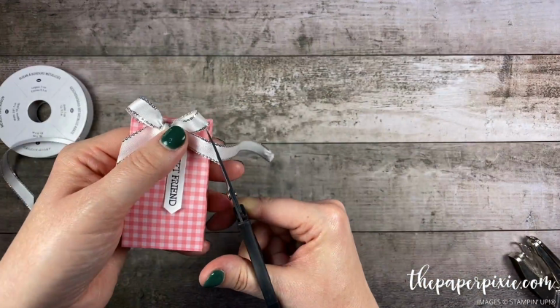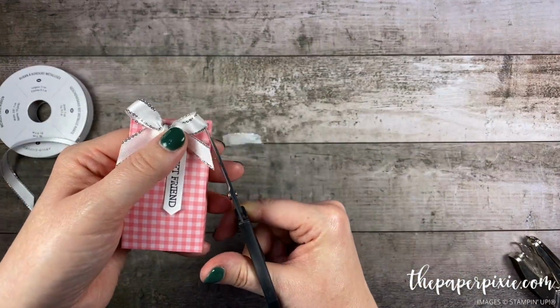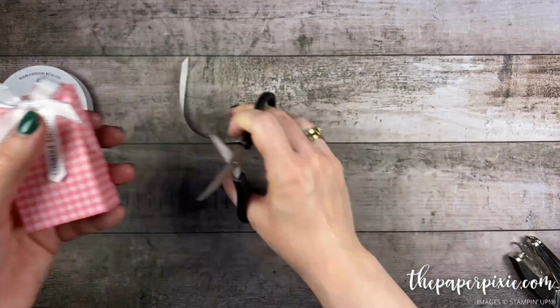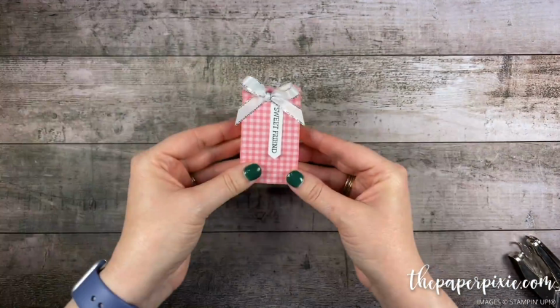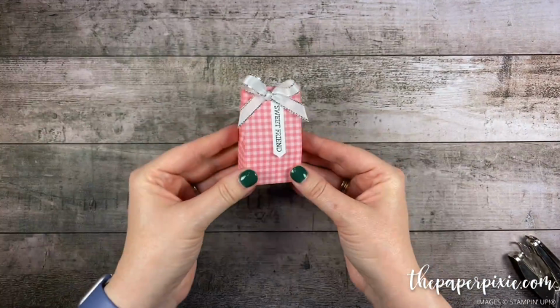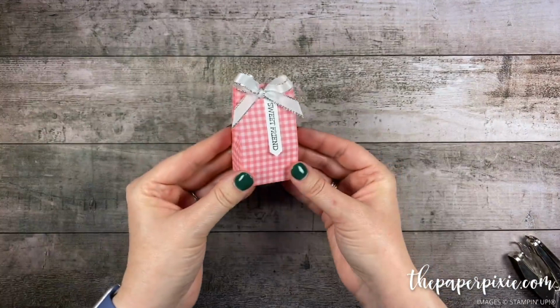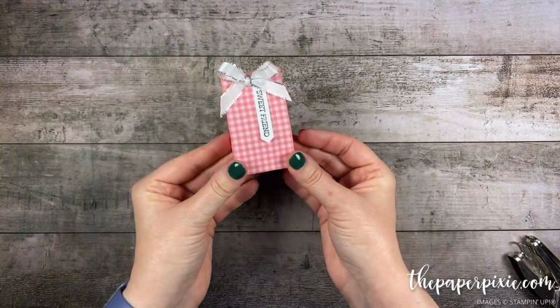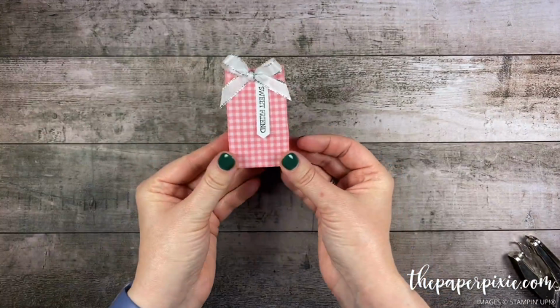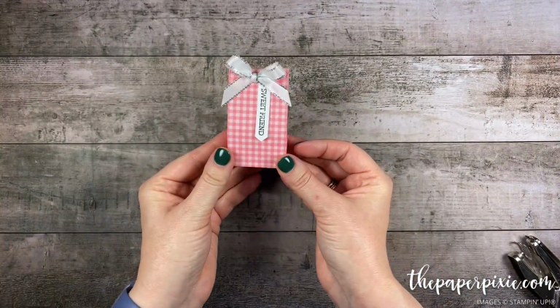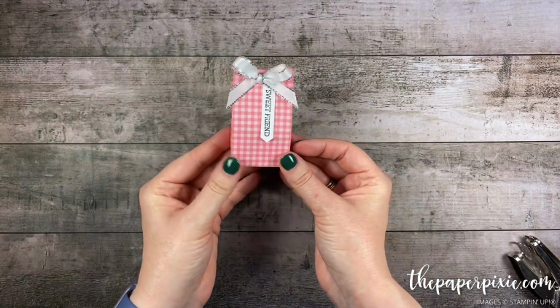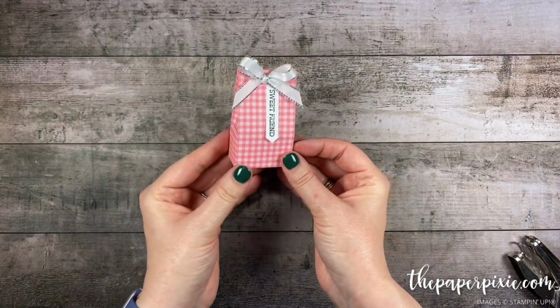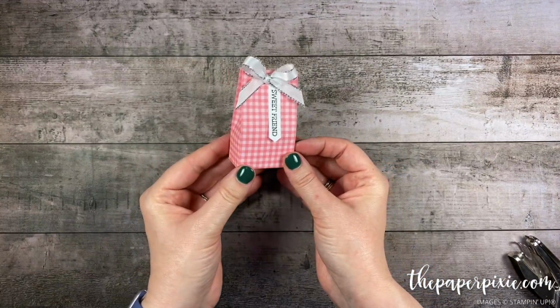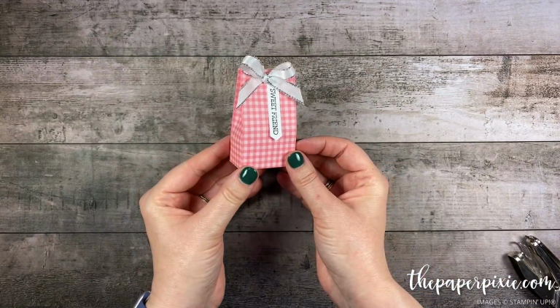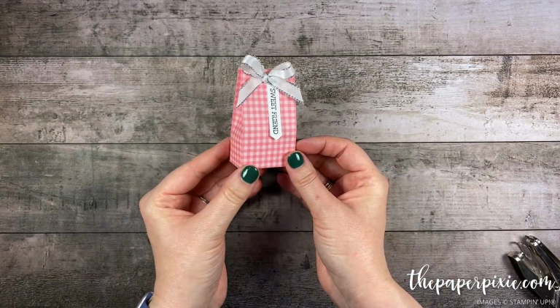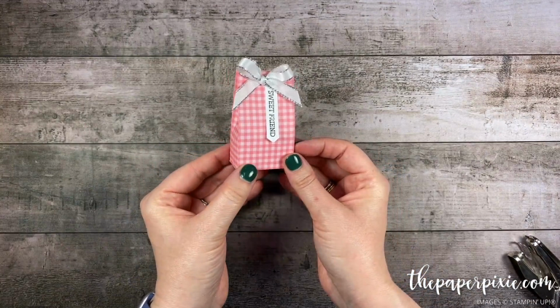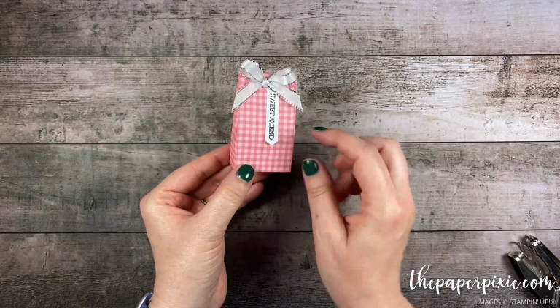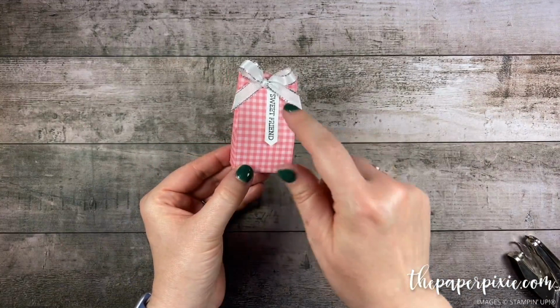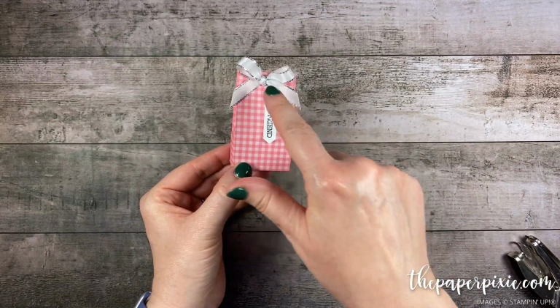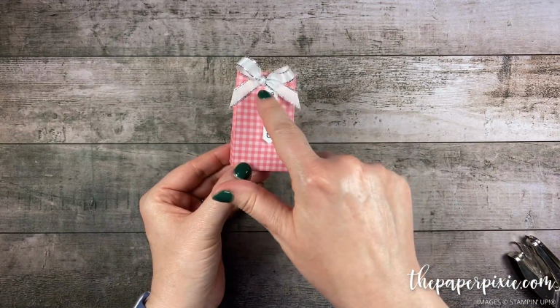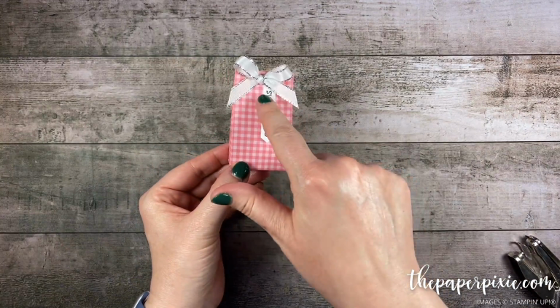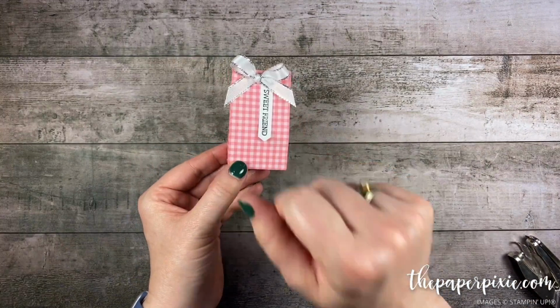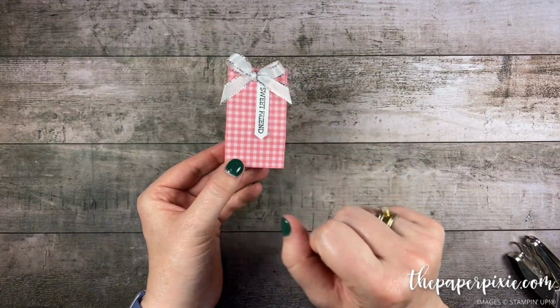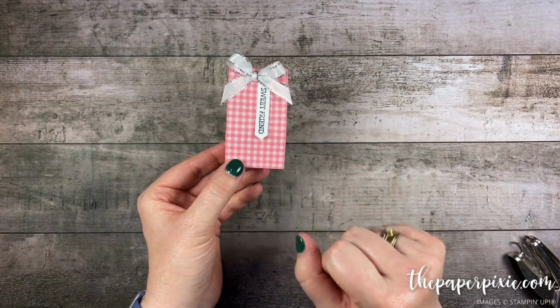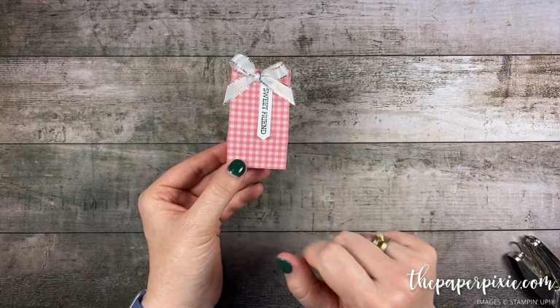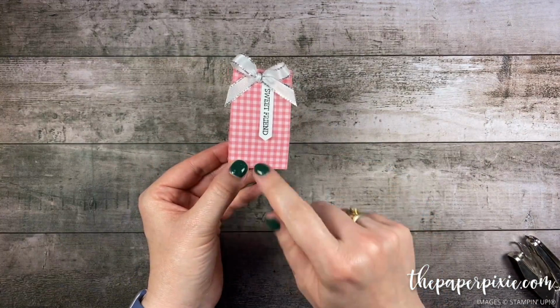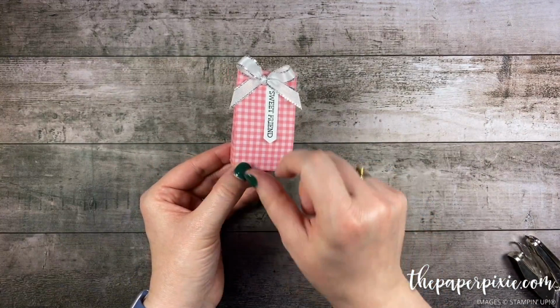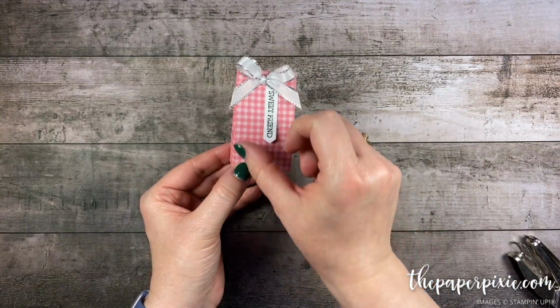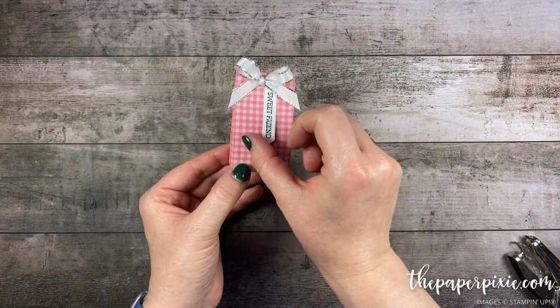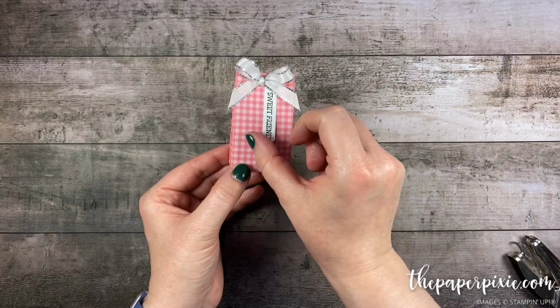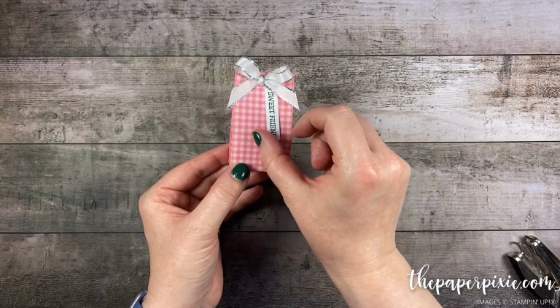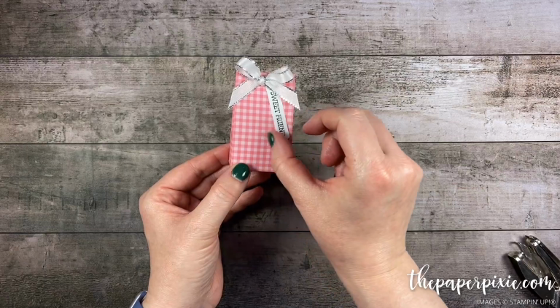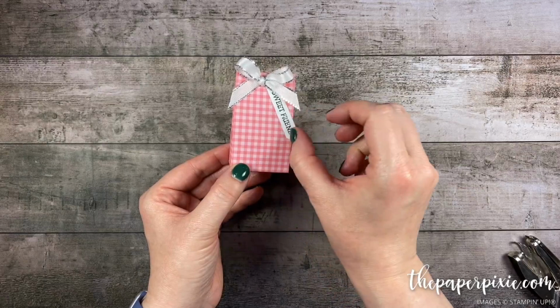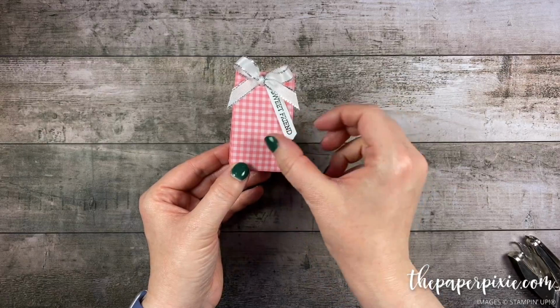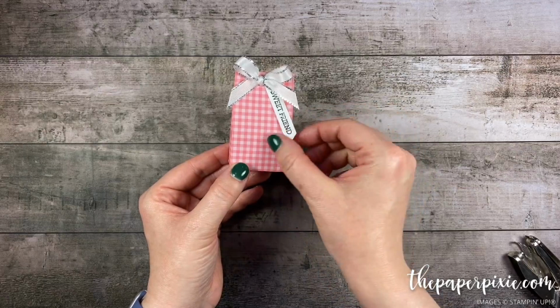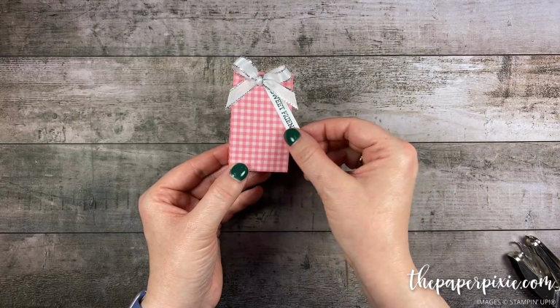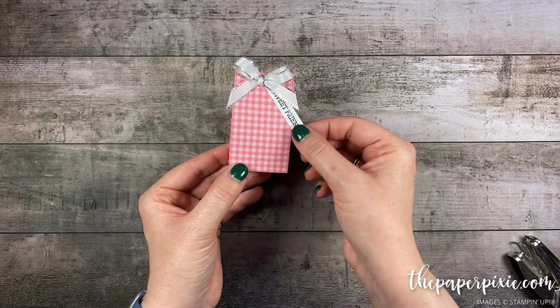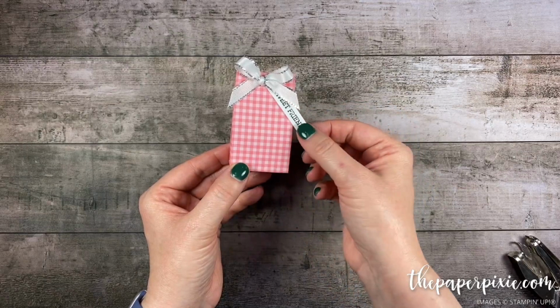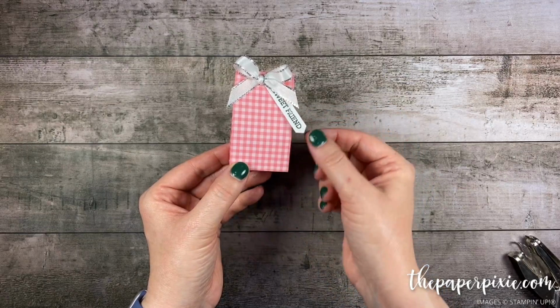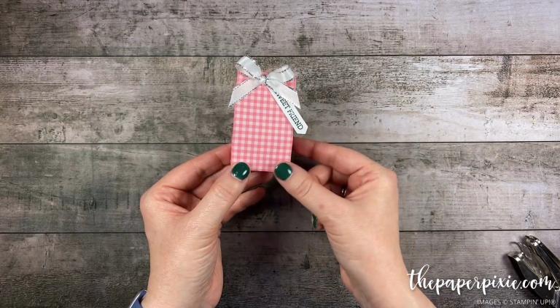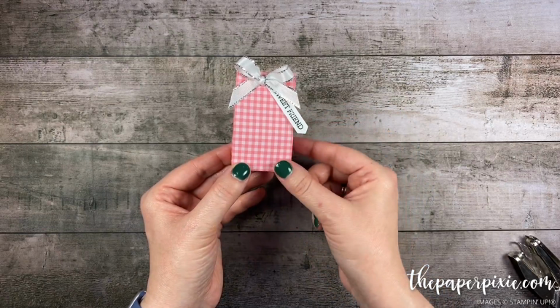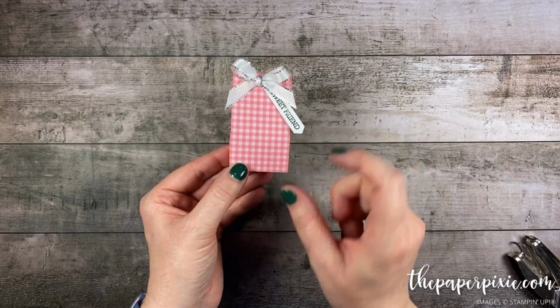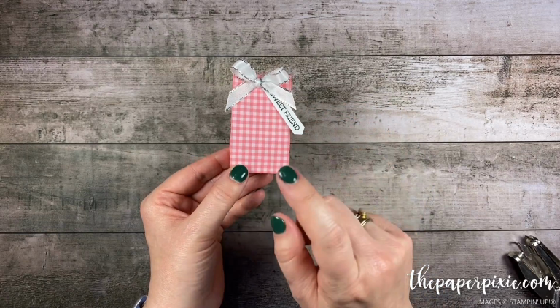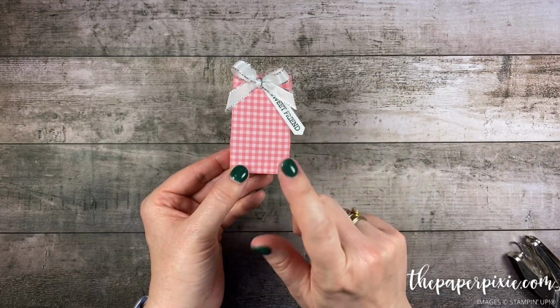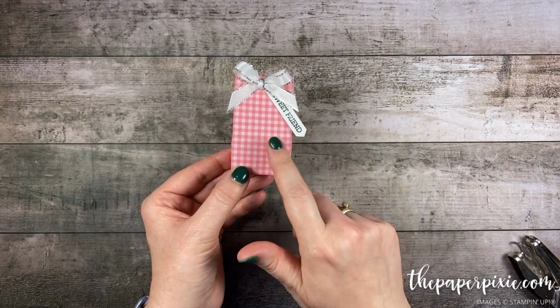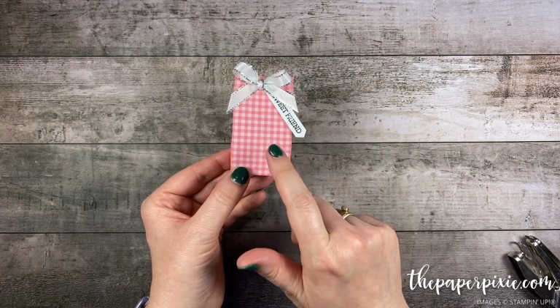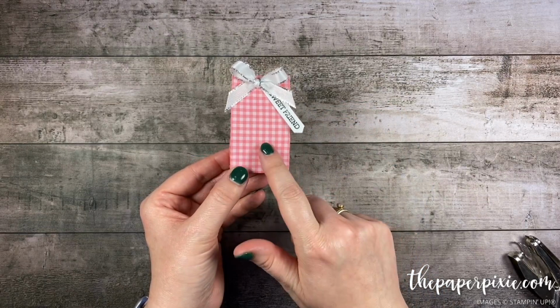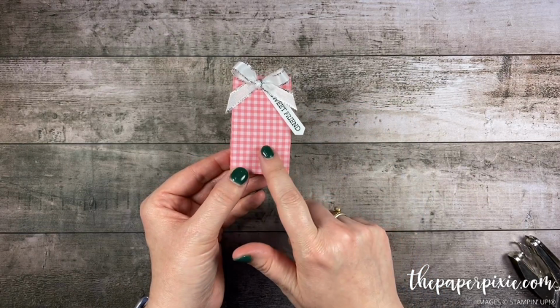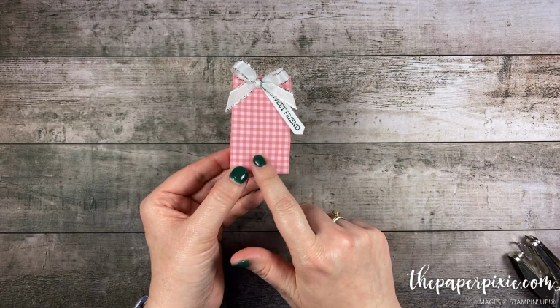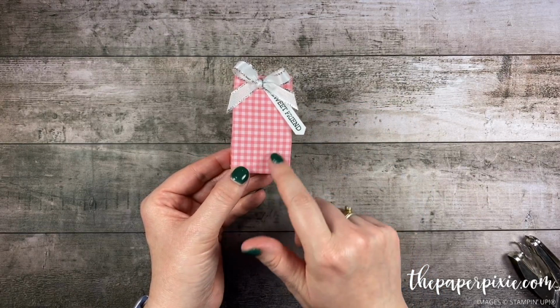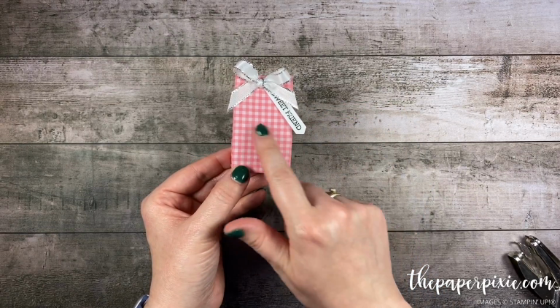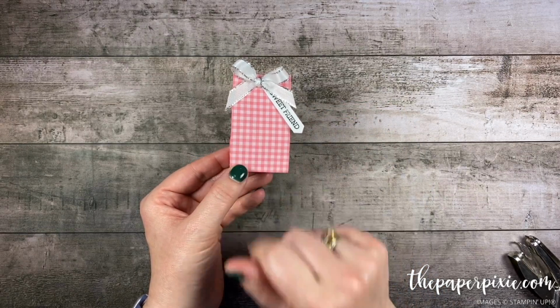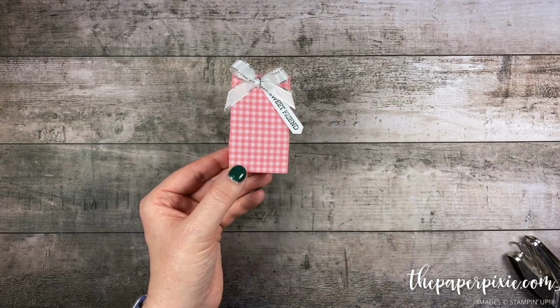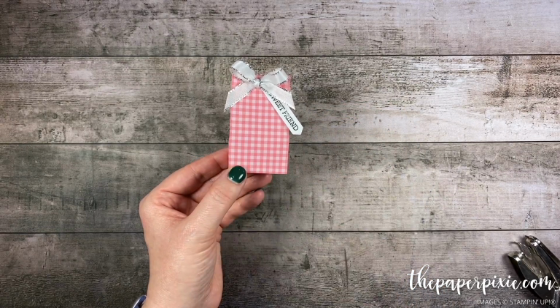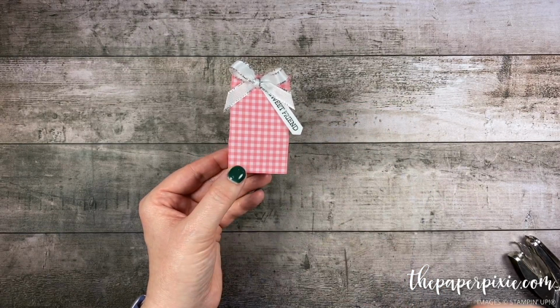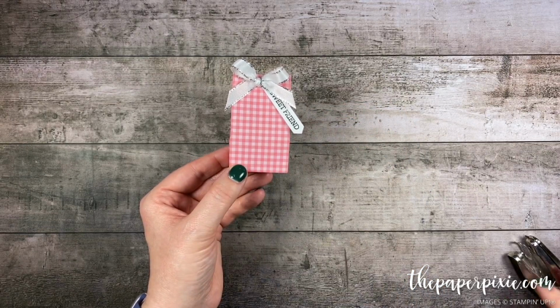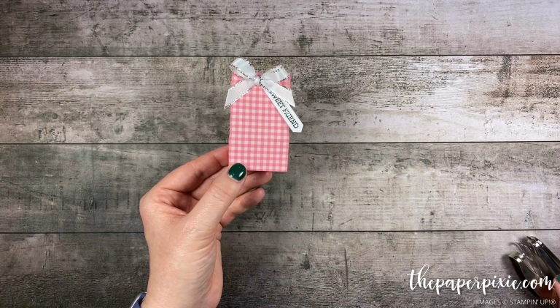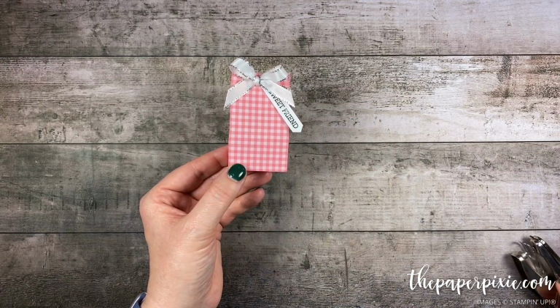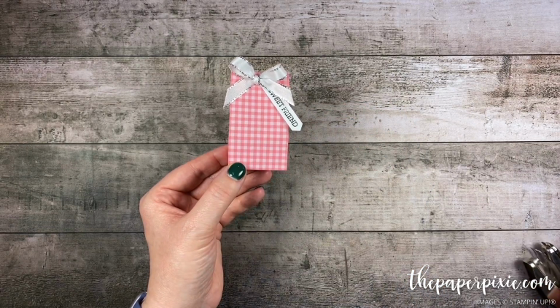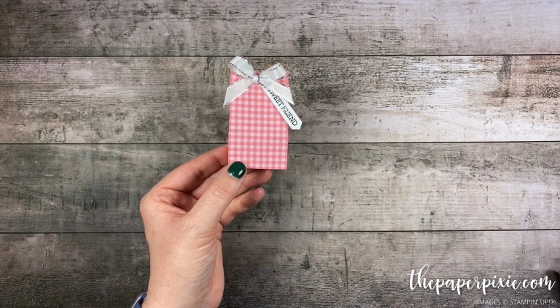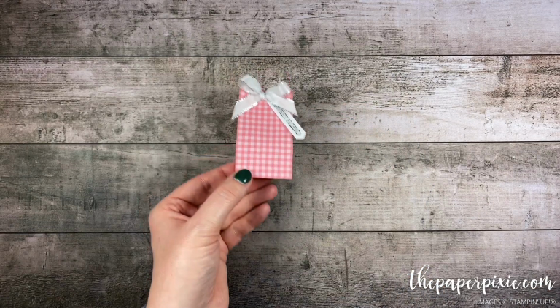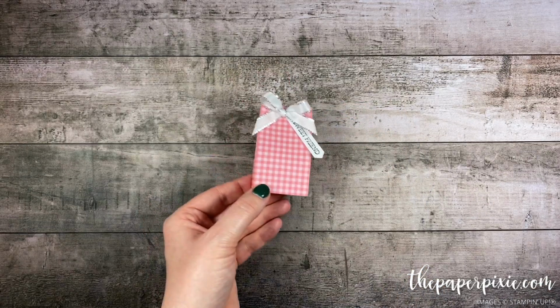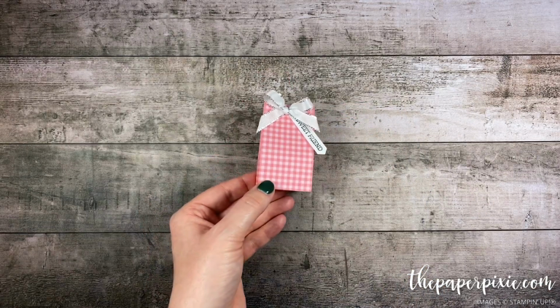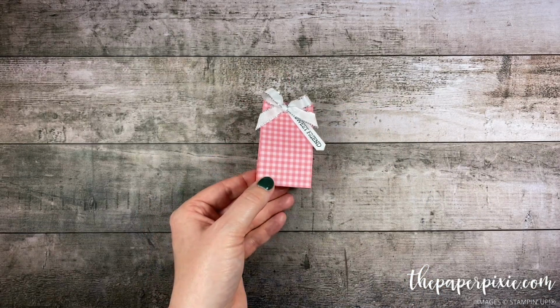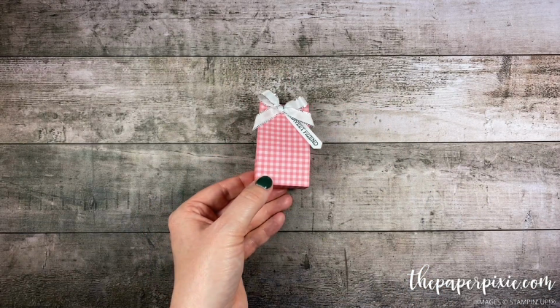Now we can tie this in a bow. There's our cute little treat bag tied off with a bow, our little sentiment hanging — and now let's go ahead and get our bunny ready to go.